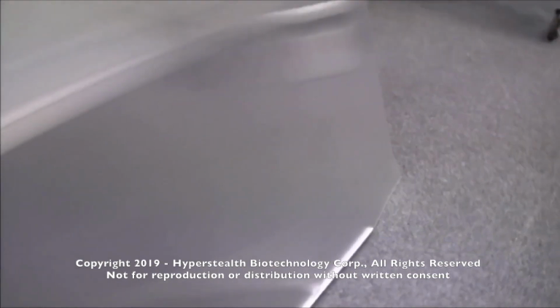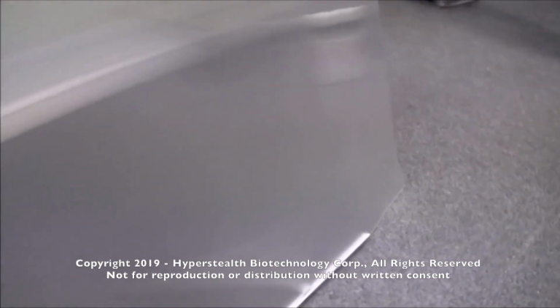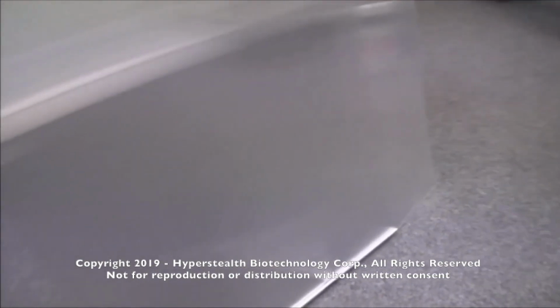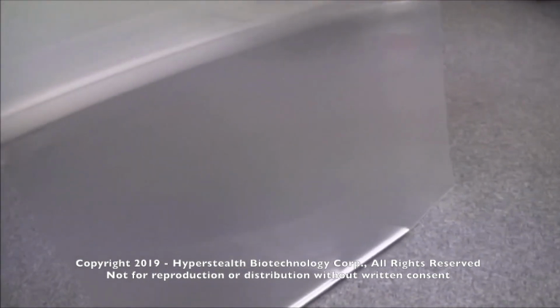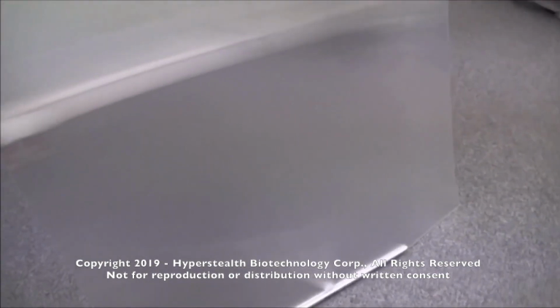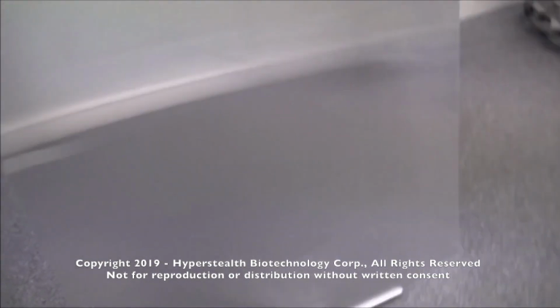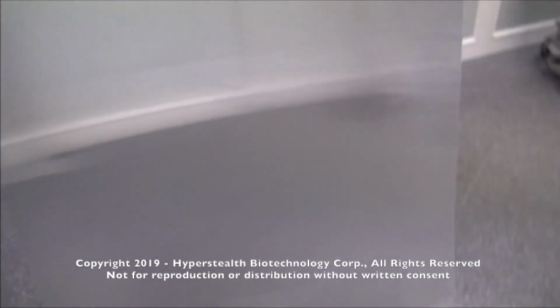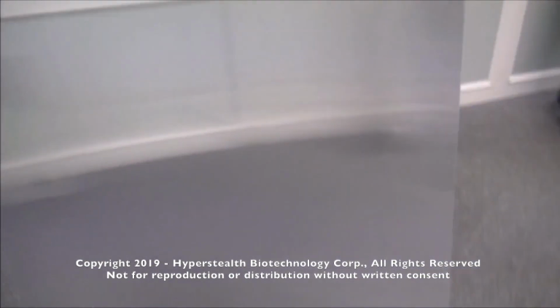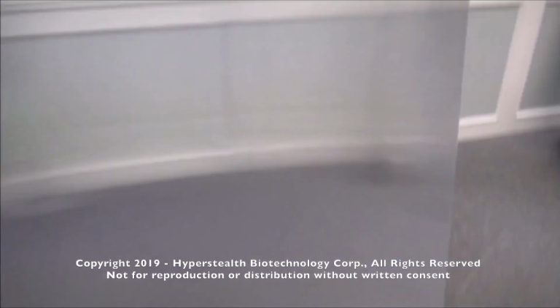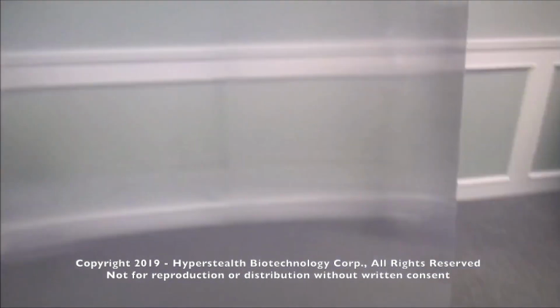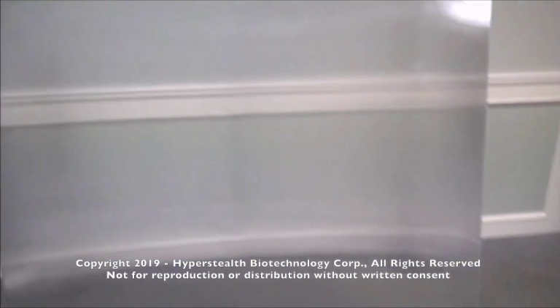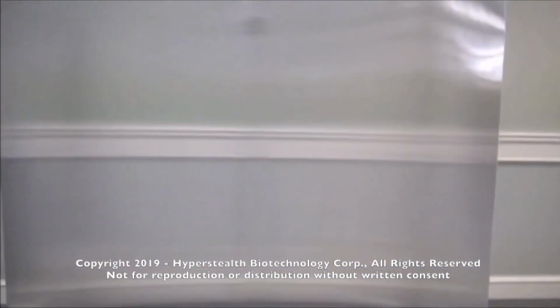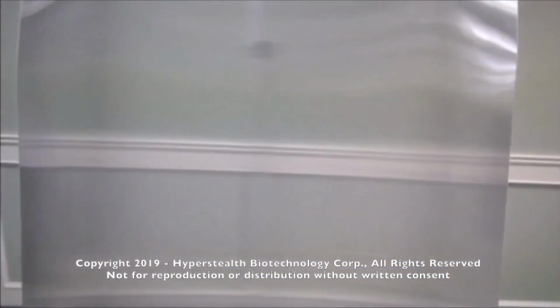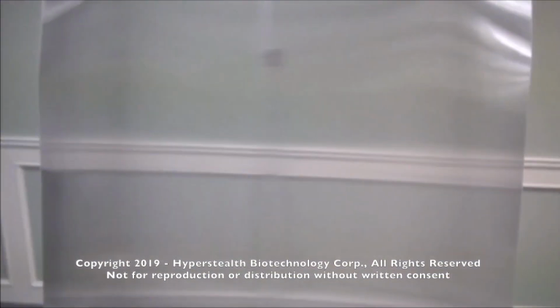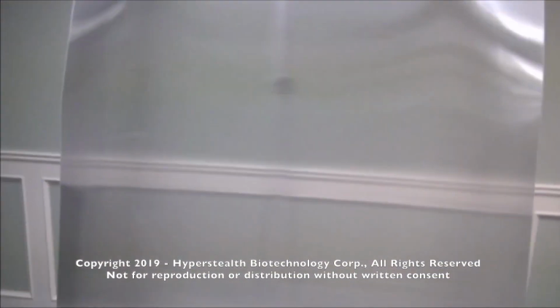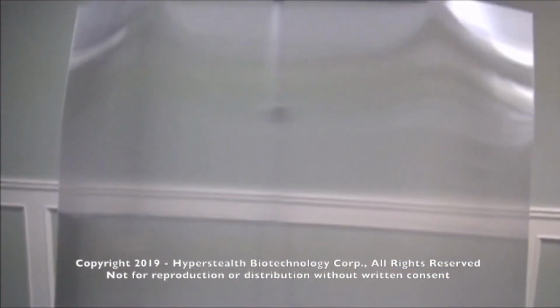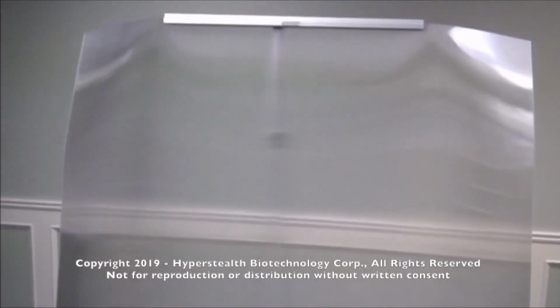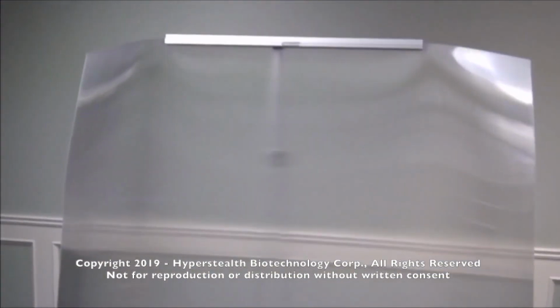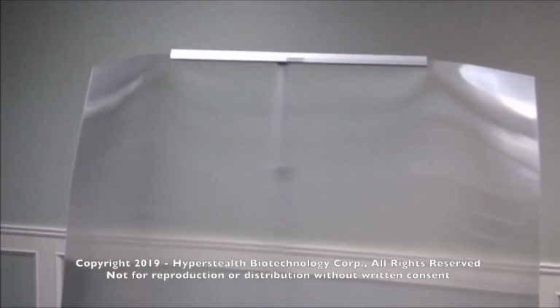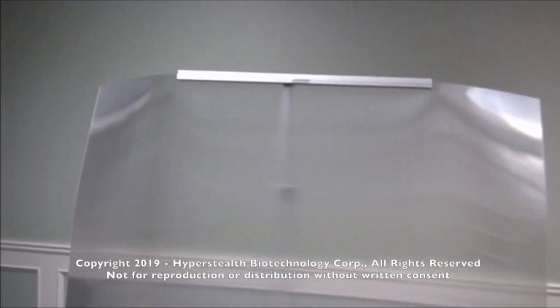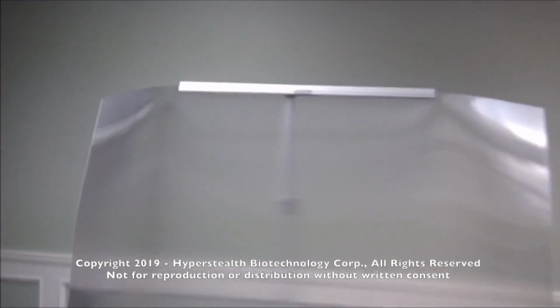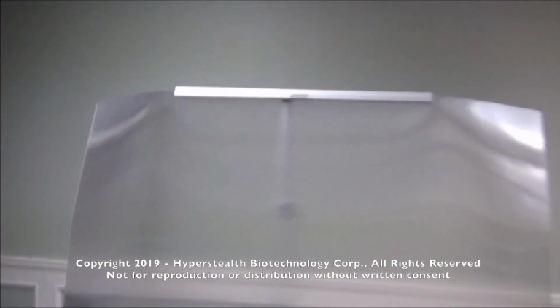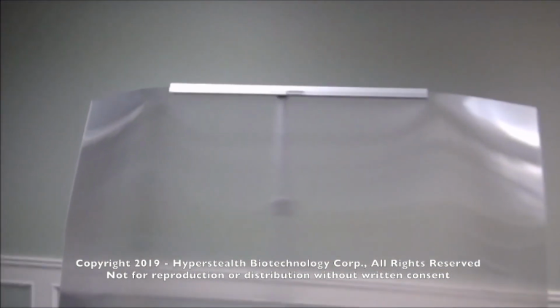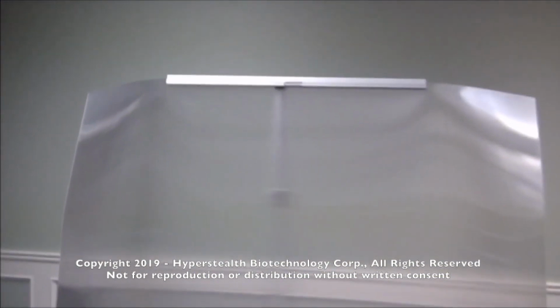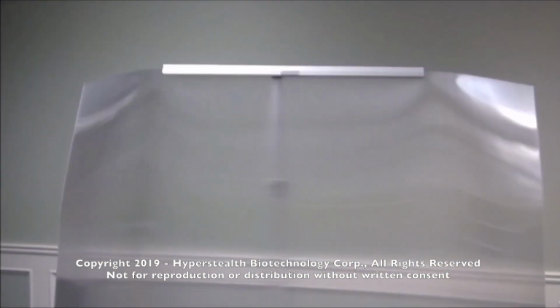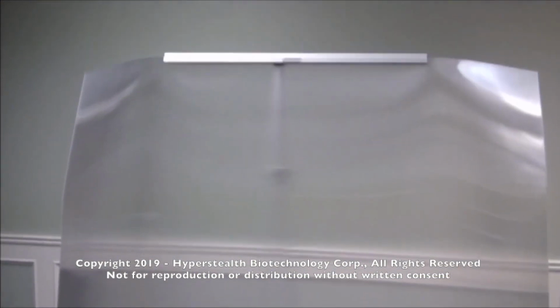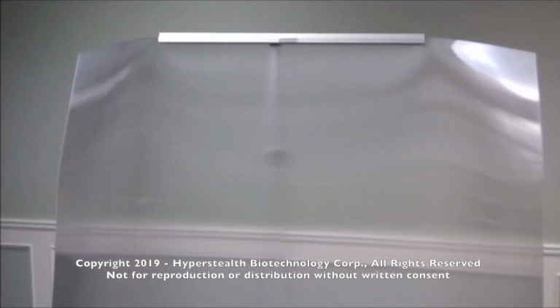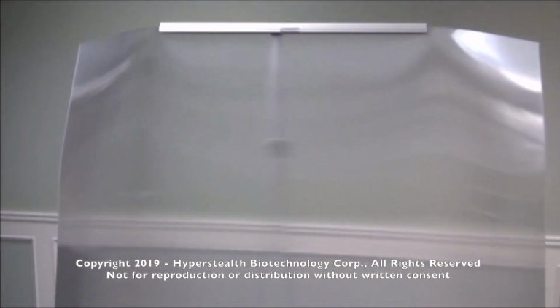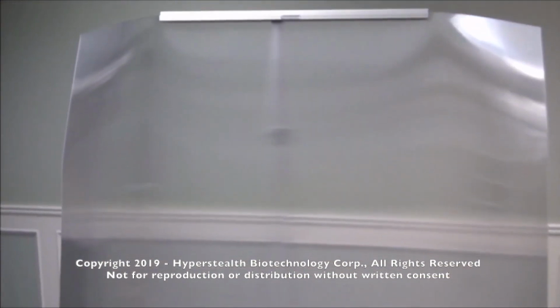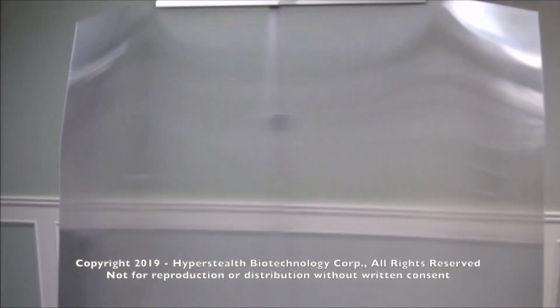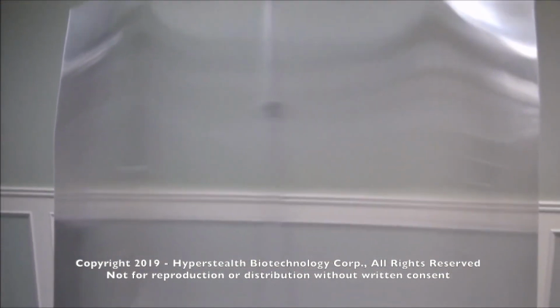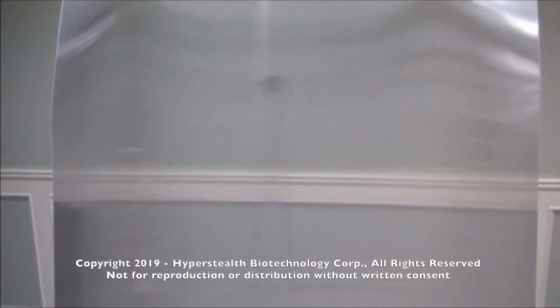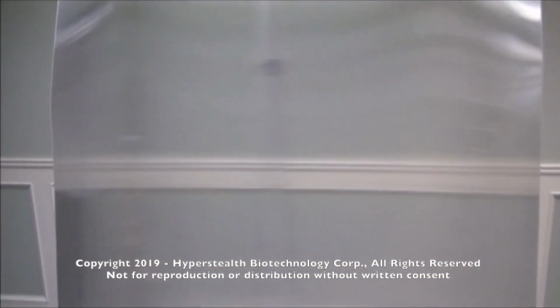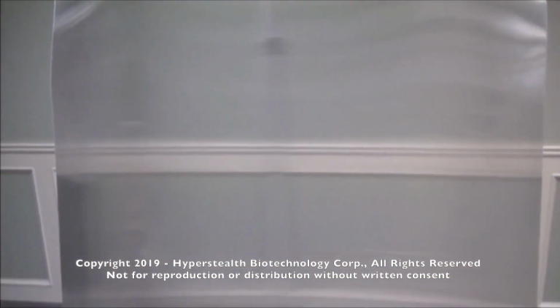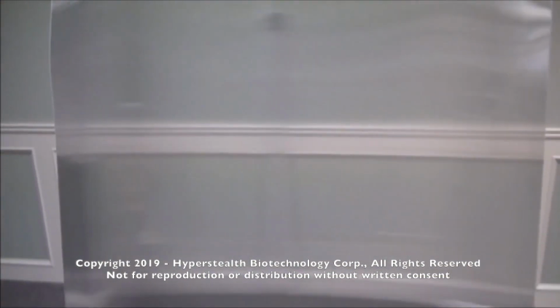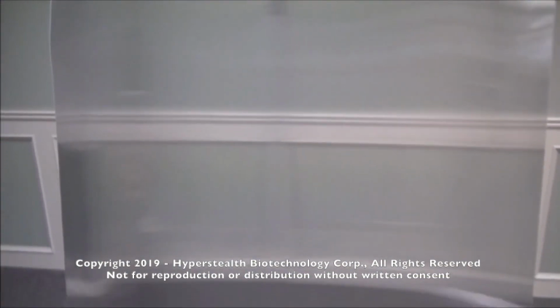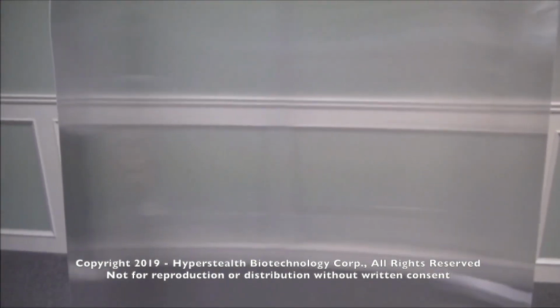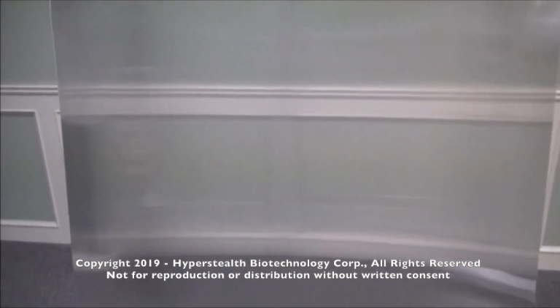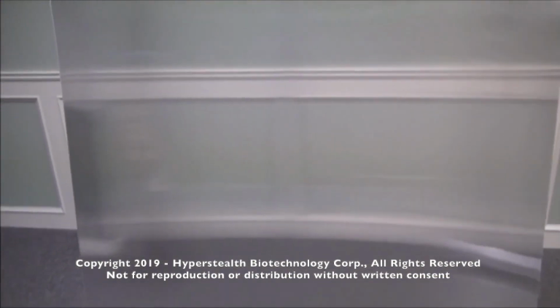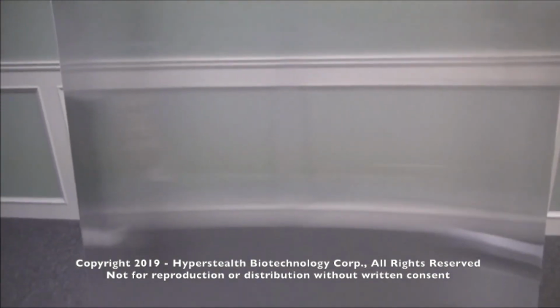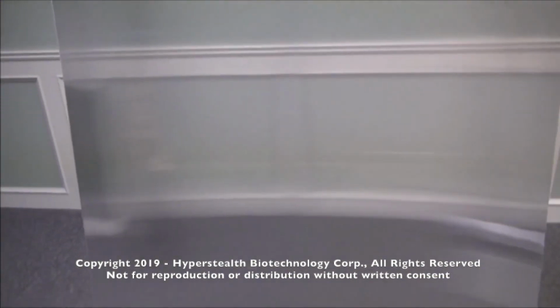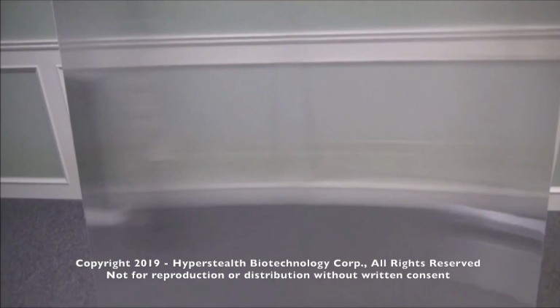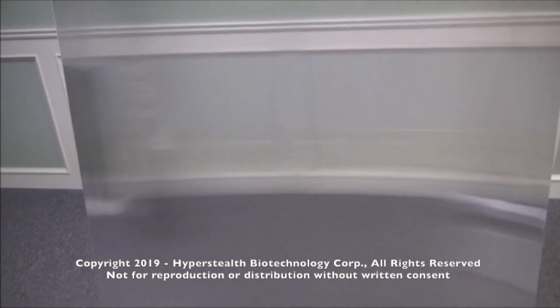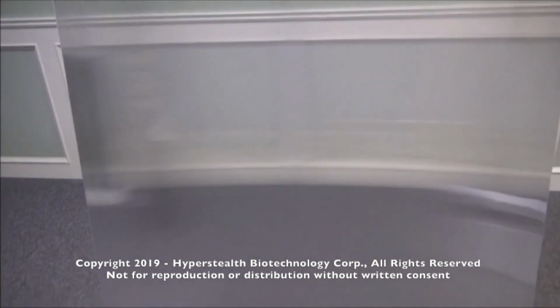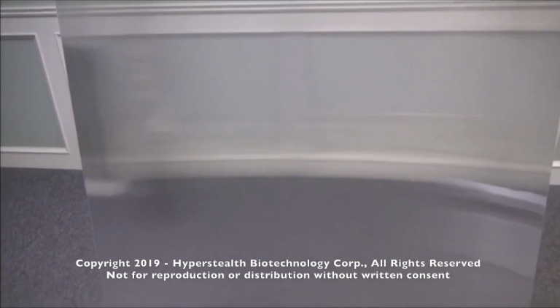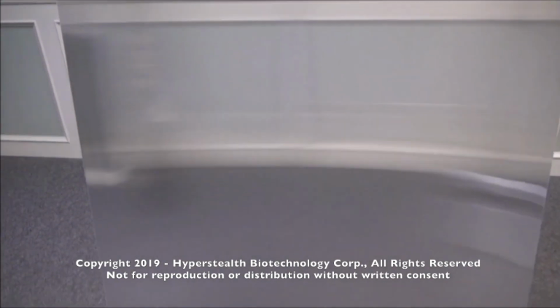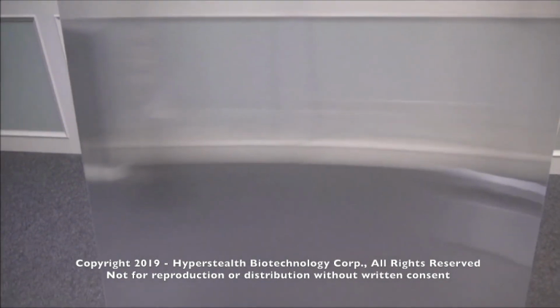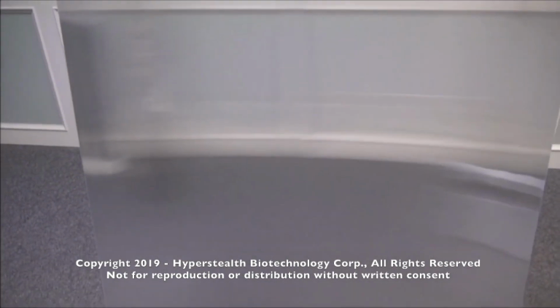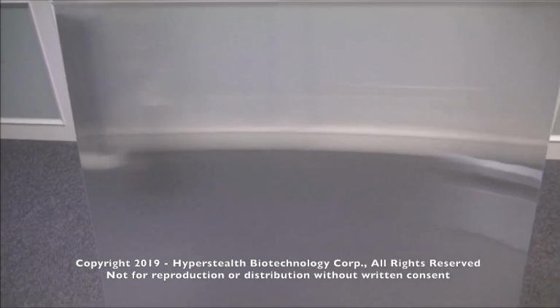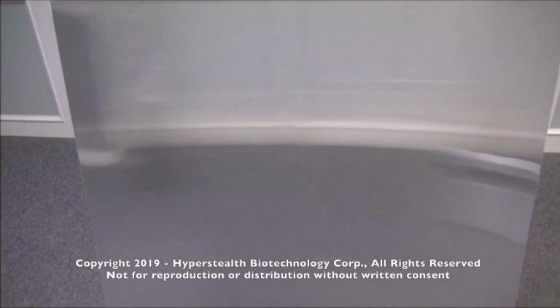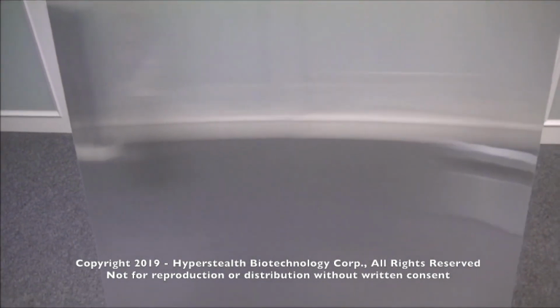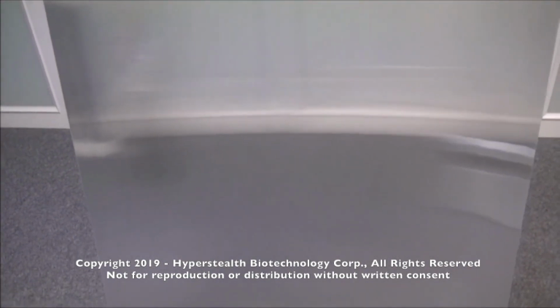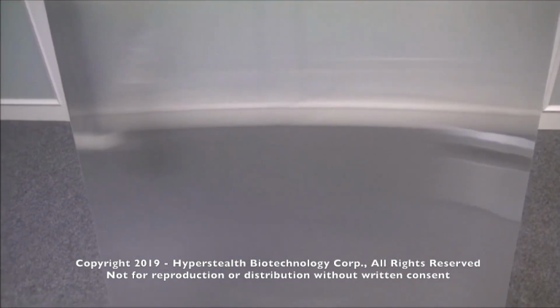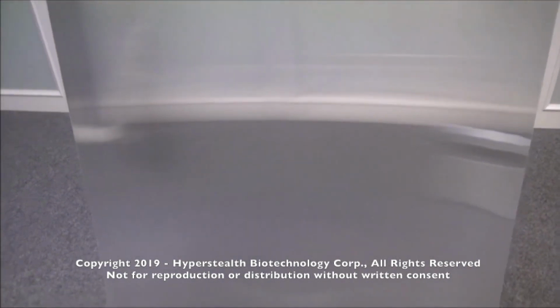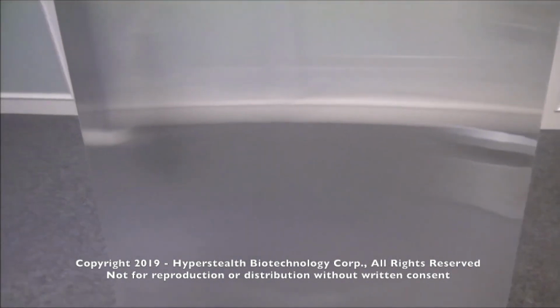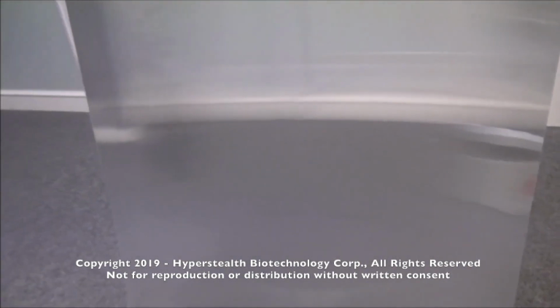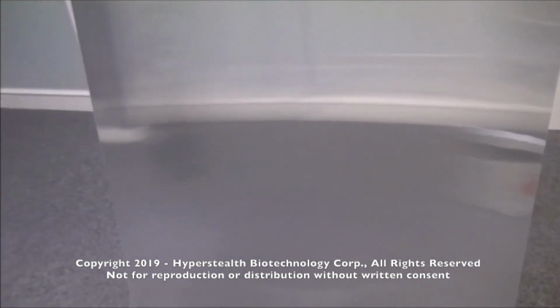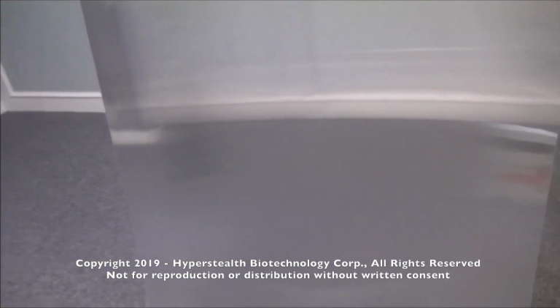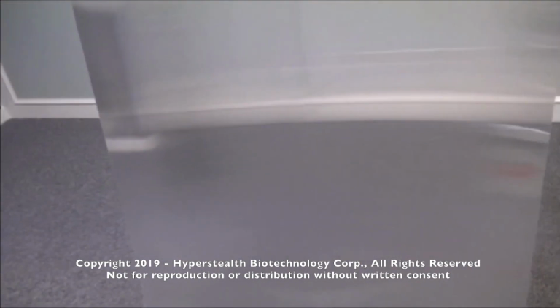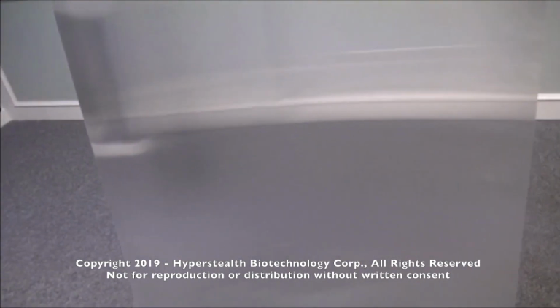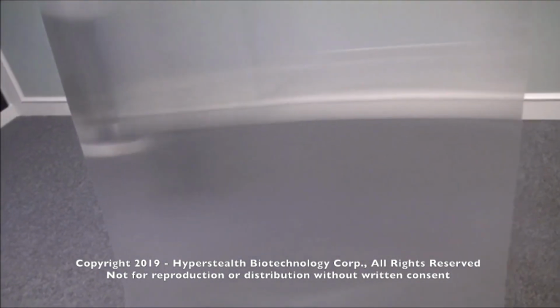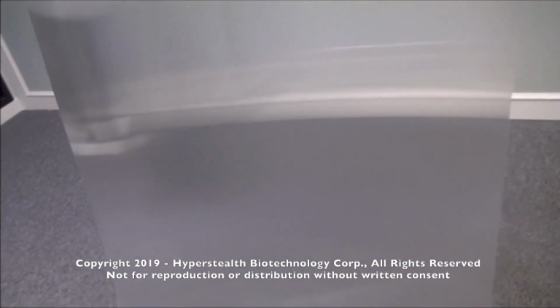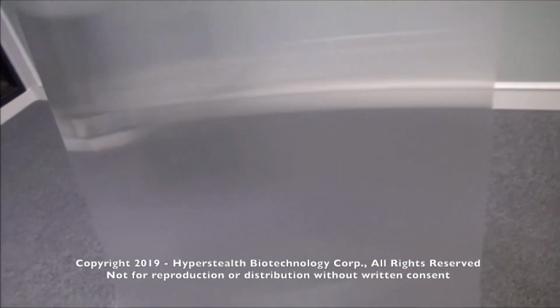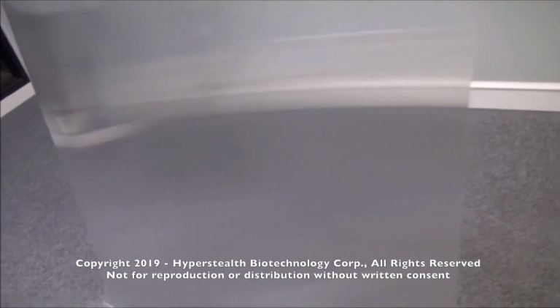In version 1, as the material is polarized, it removes vertical elements and retains horizontal items such as the wall molding.